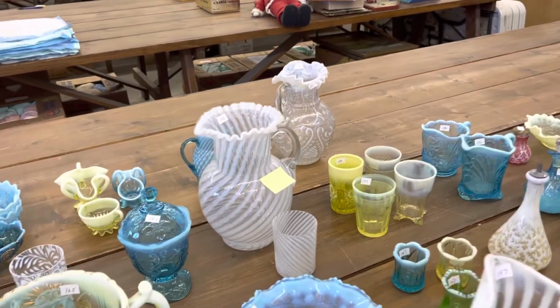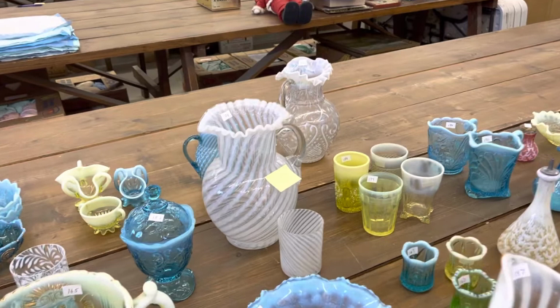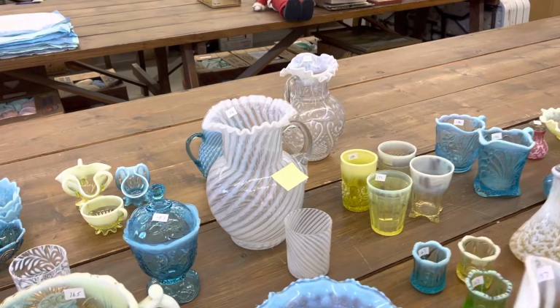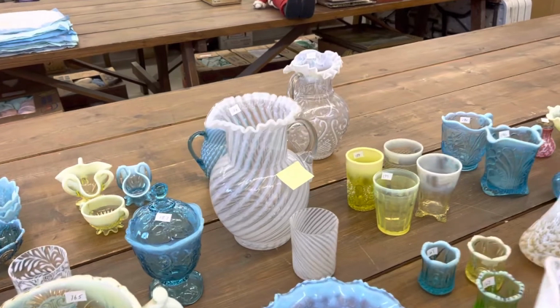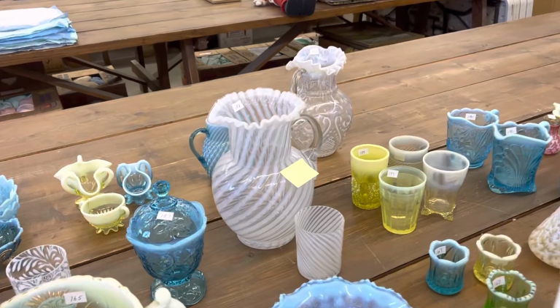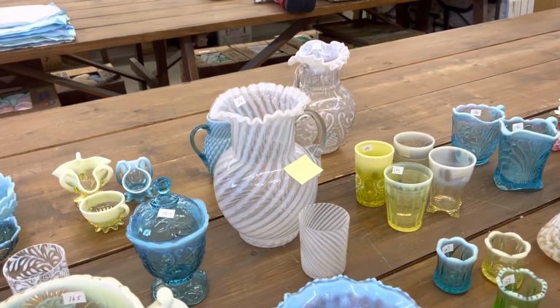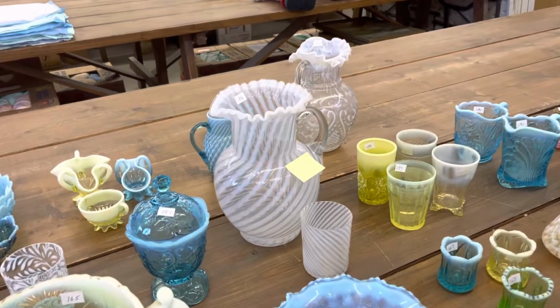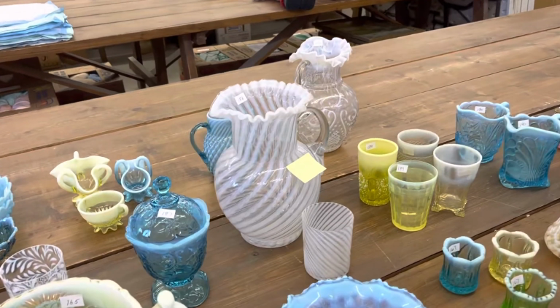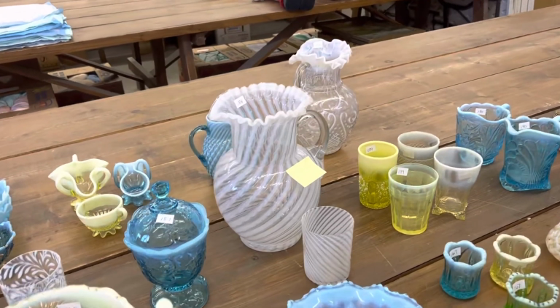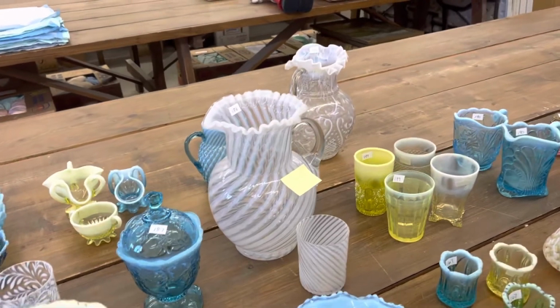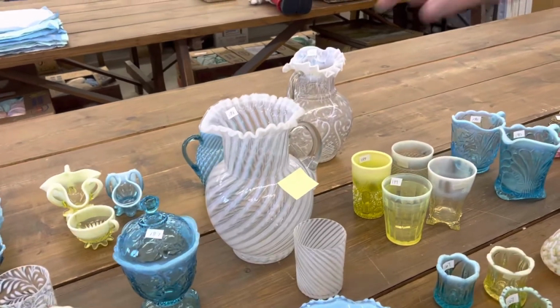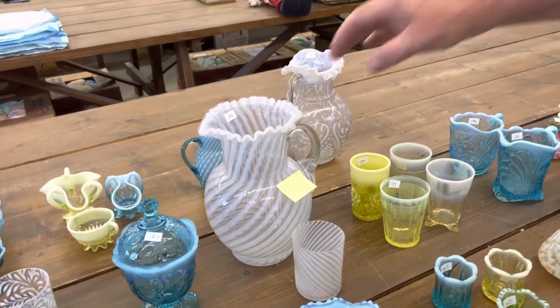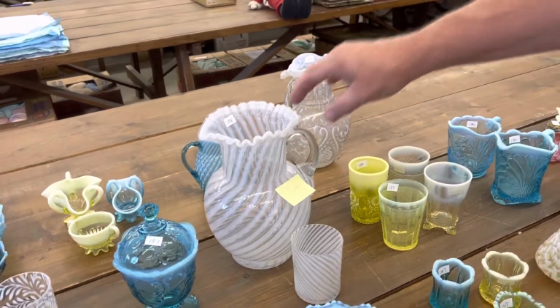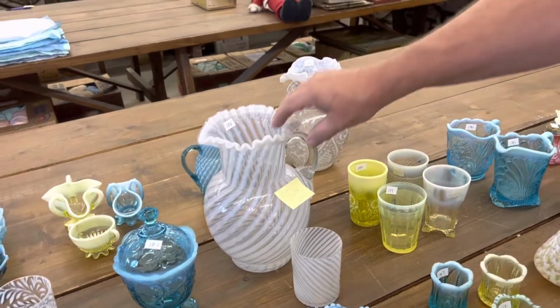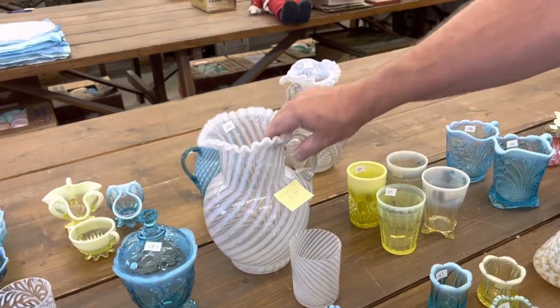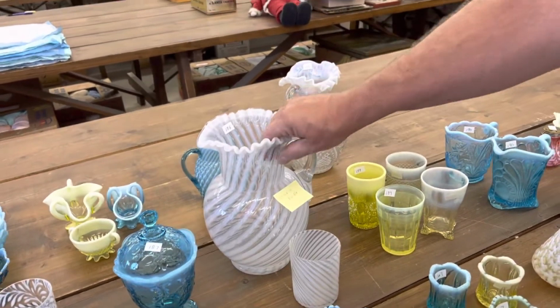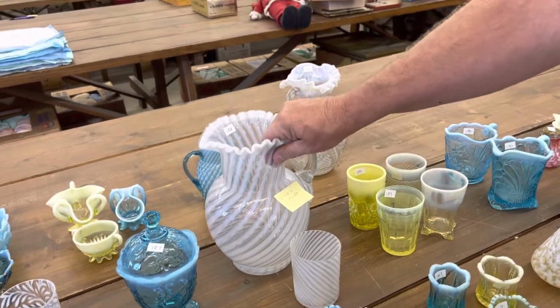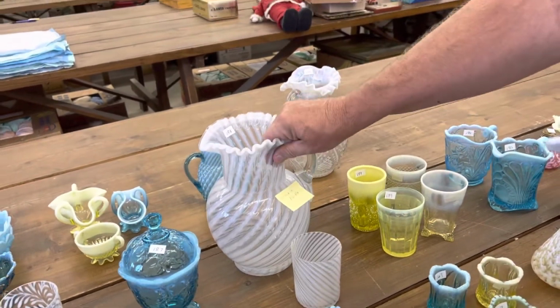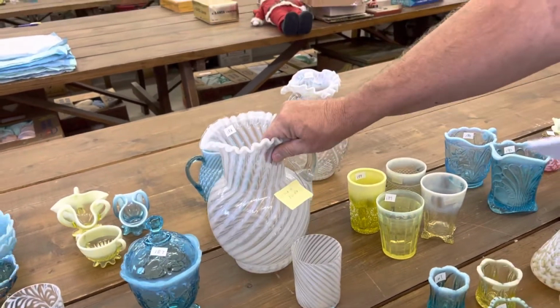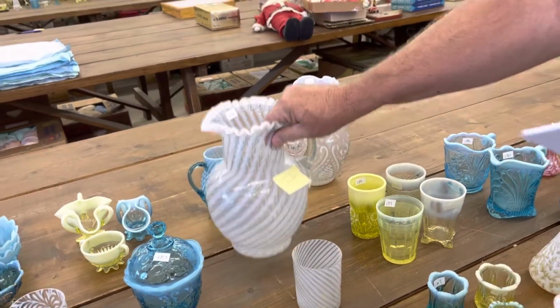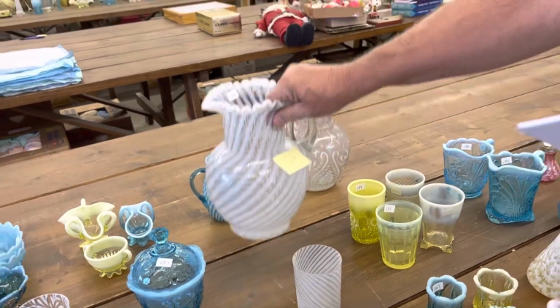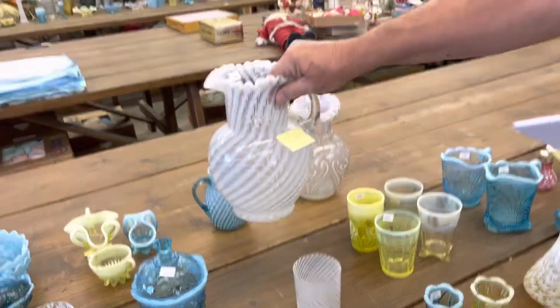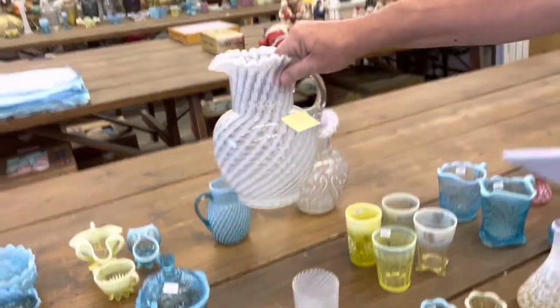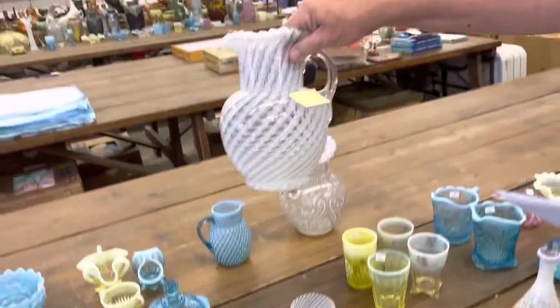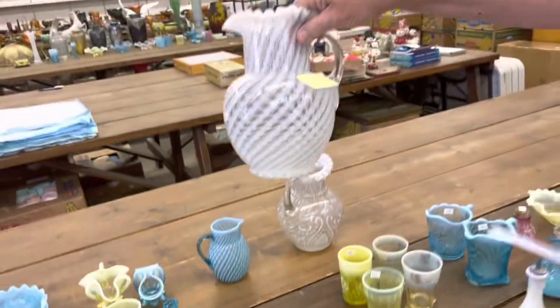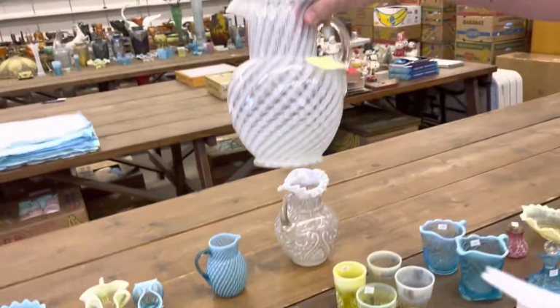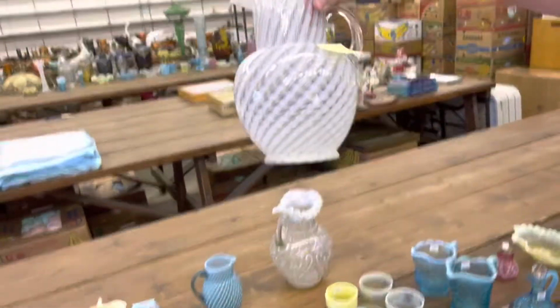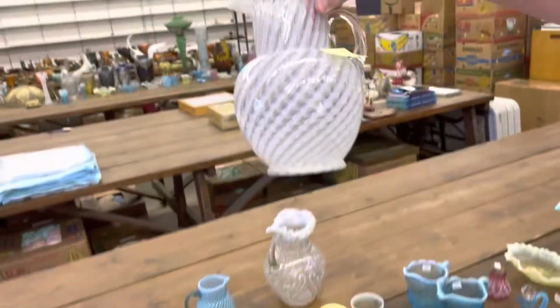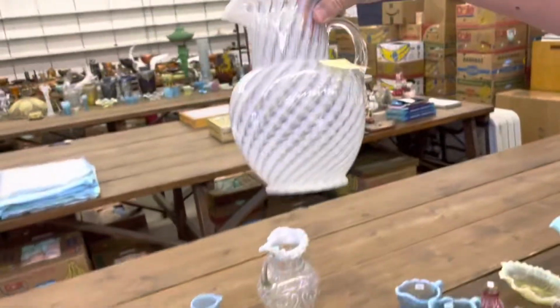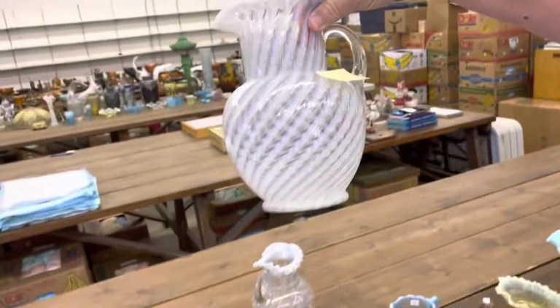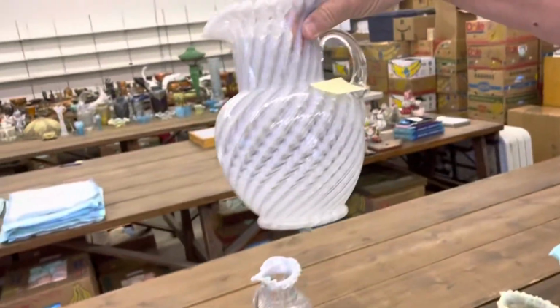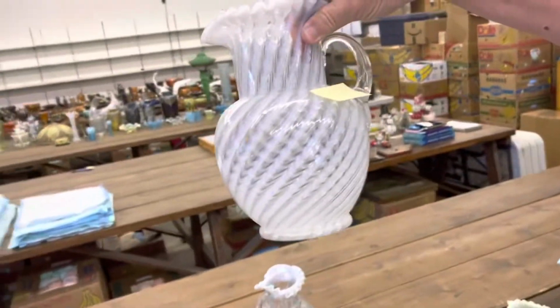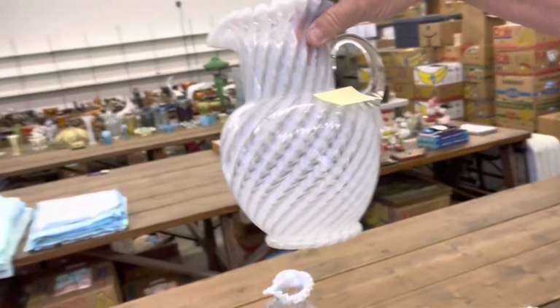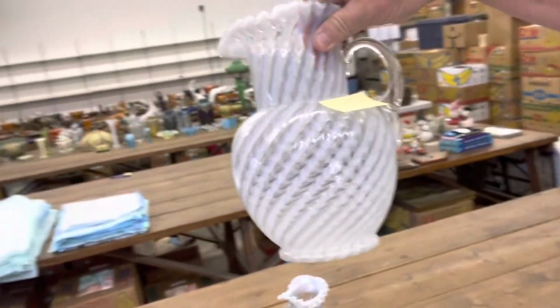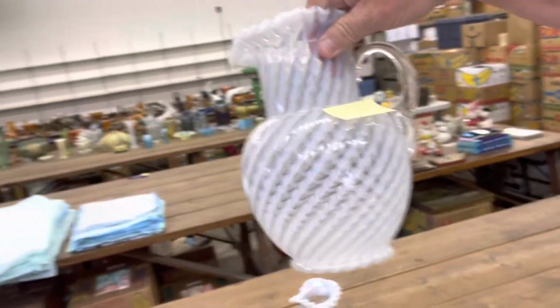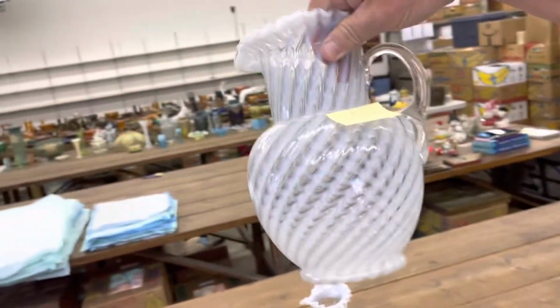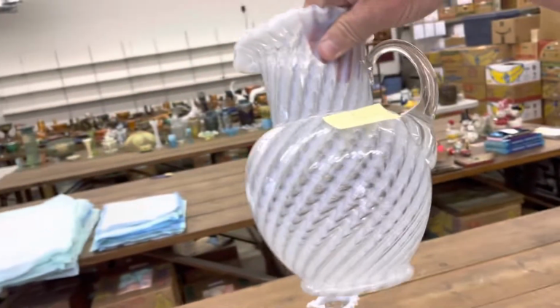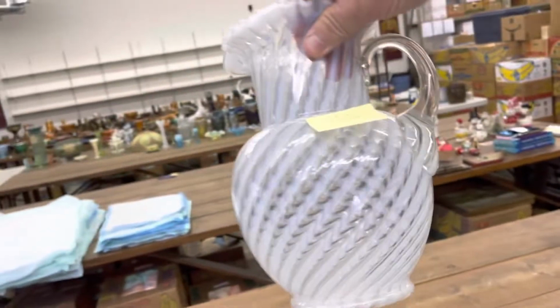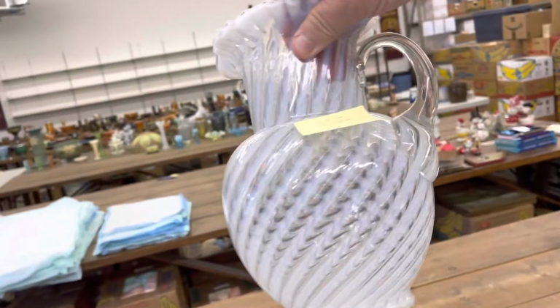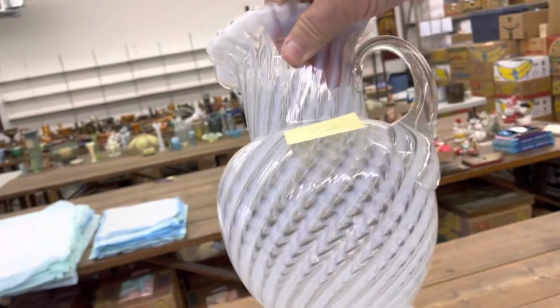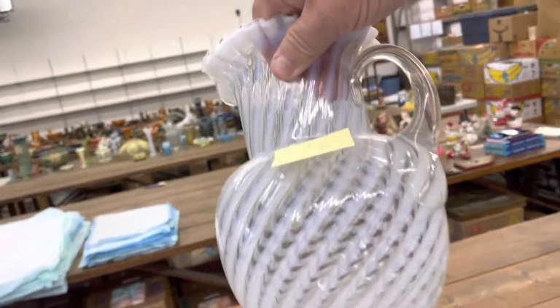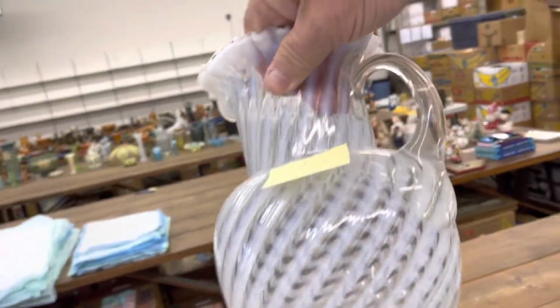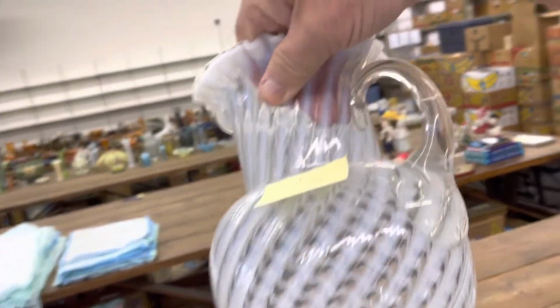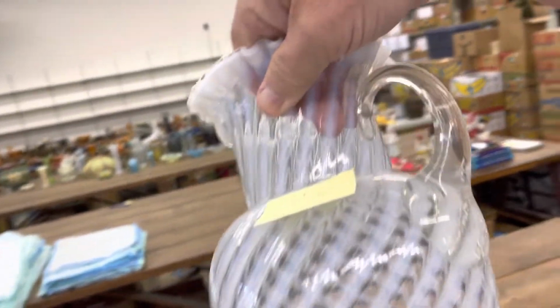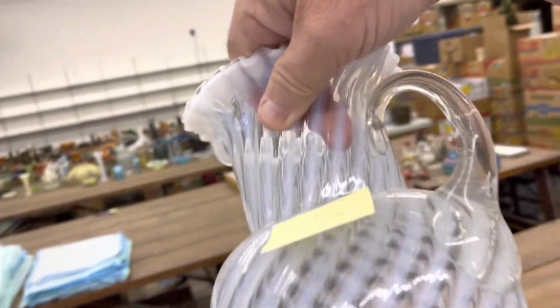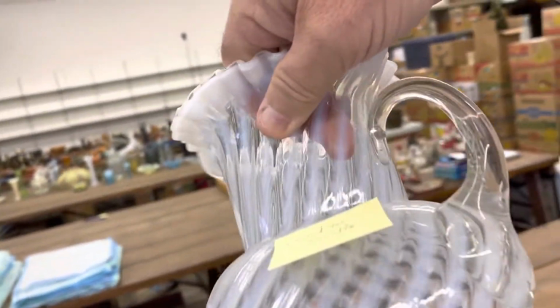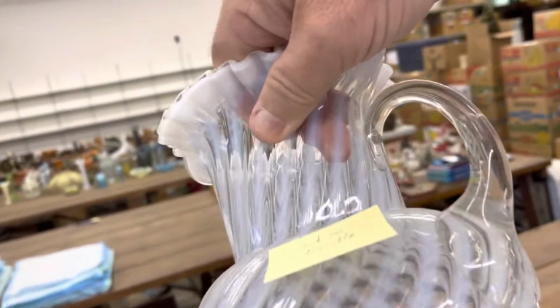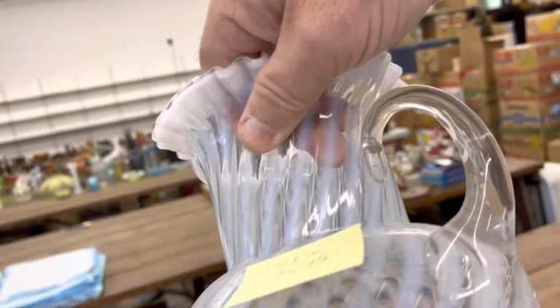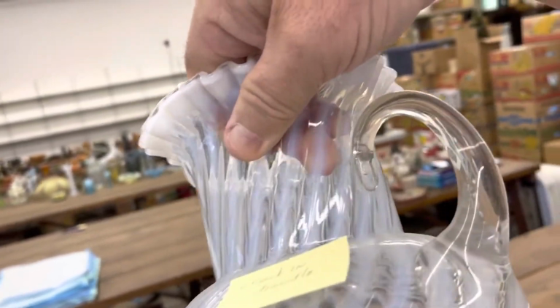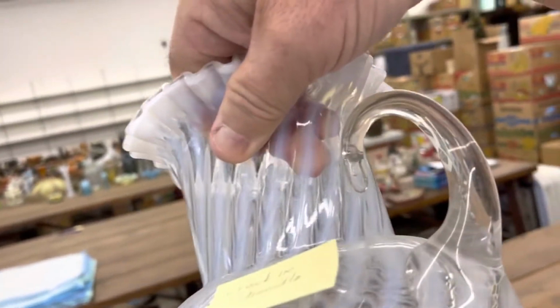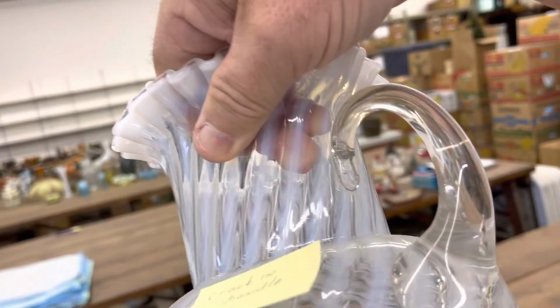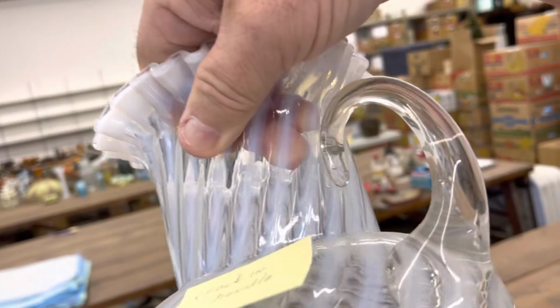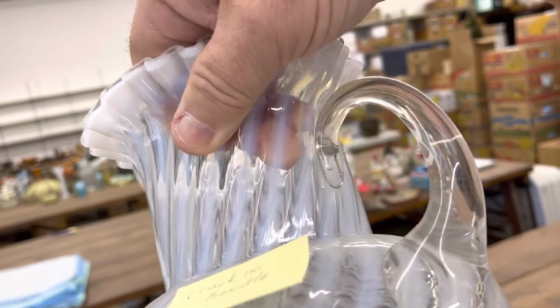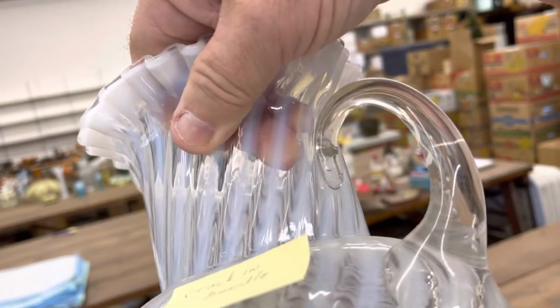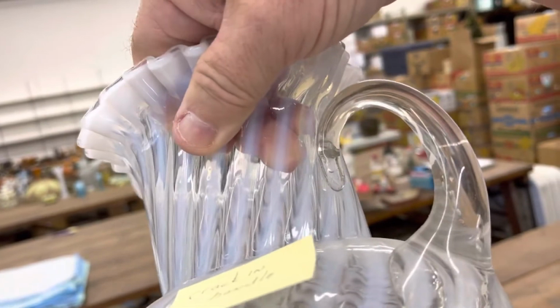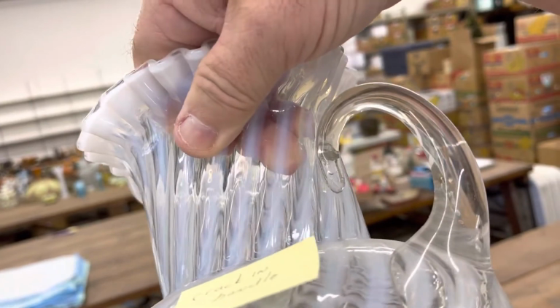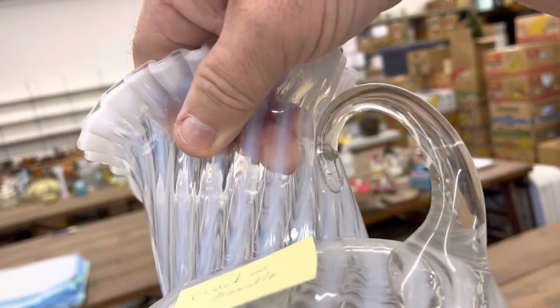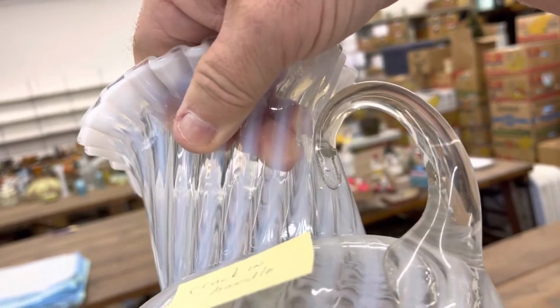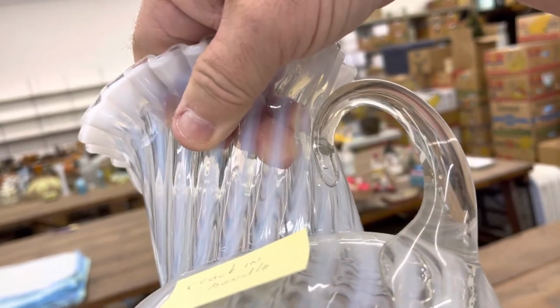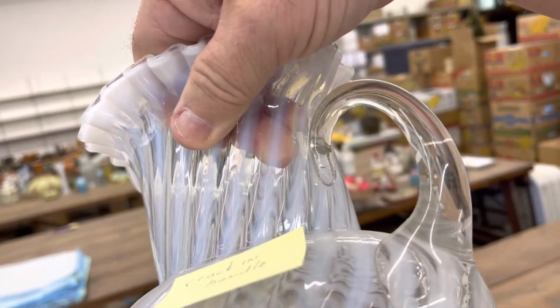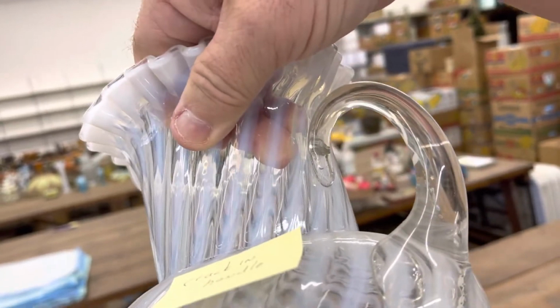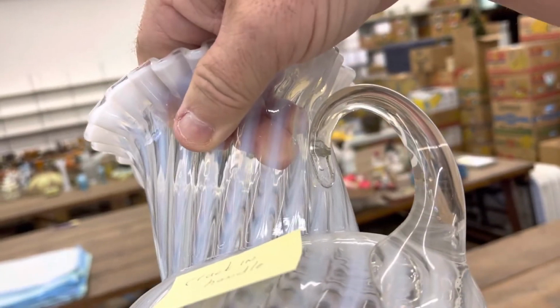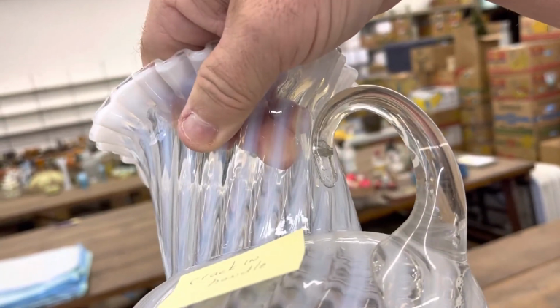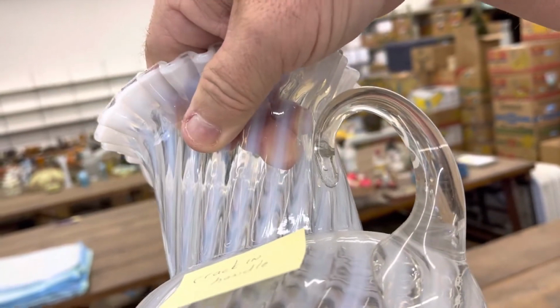Here's a Spiral Optic Water Pitcher and one tumbler. There is a crack right where the handle applies.